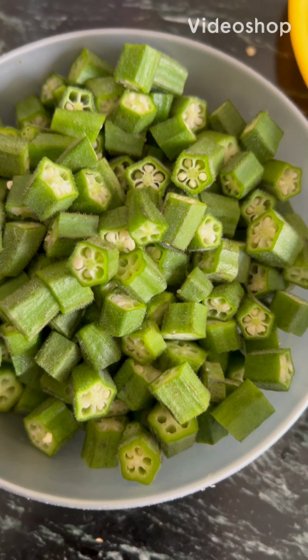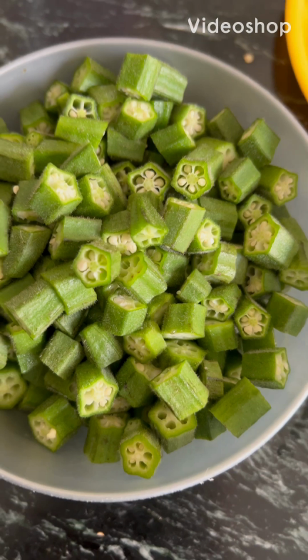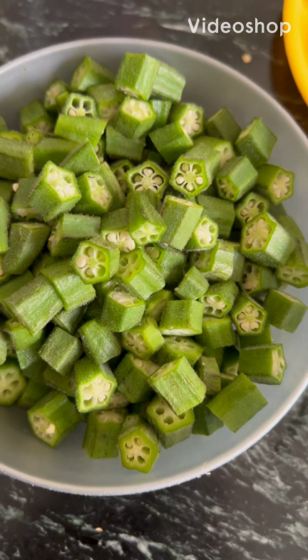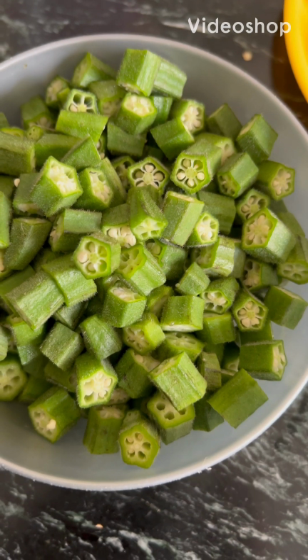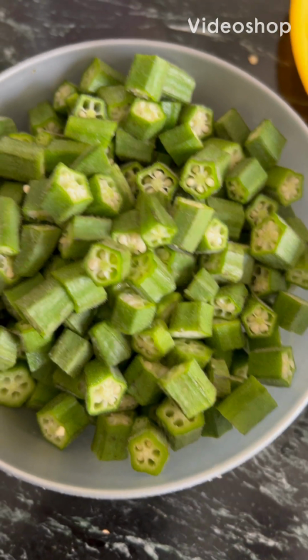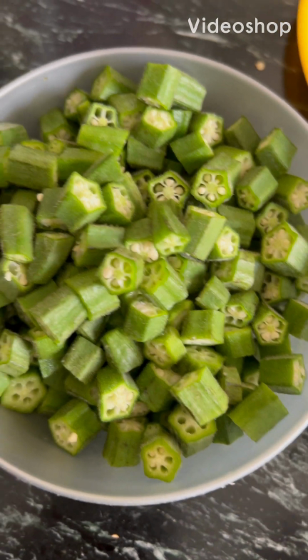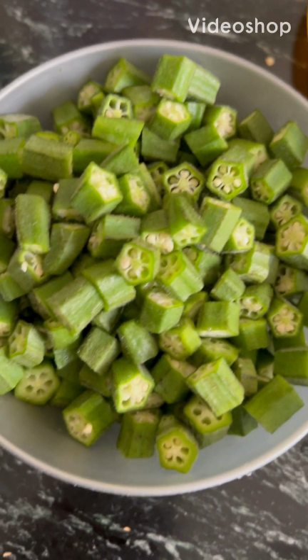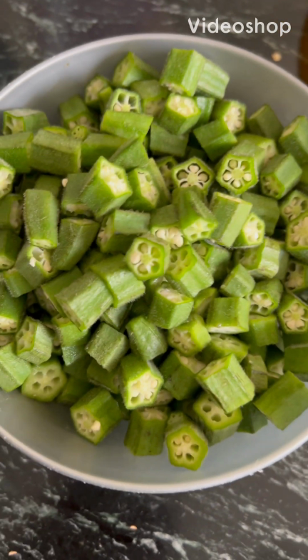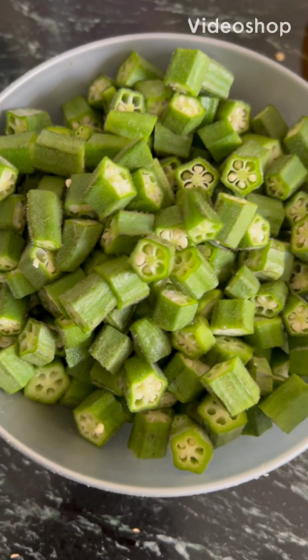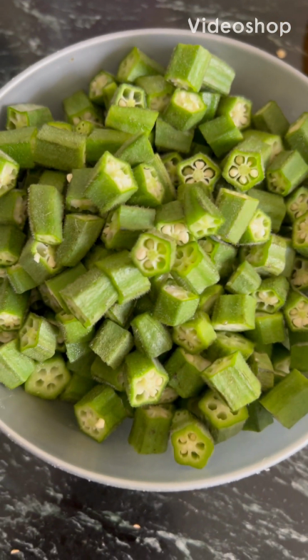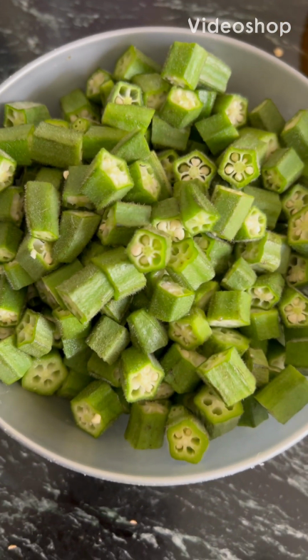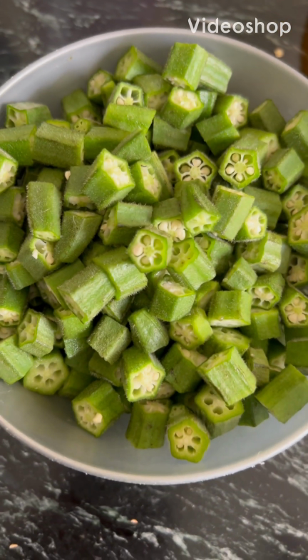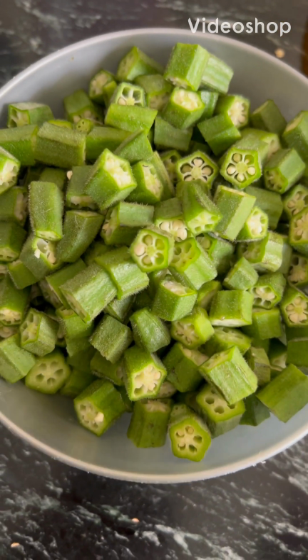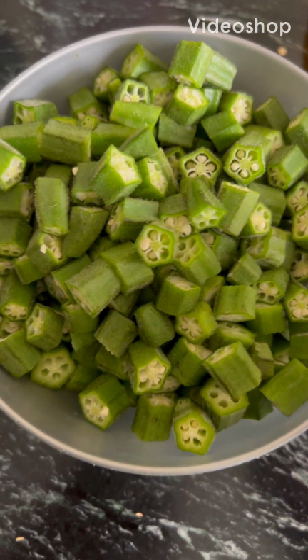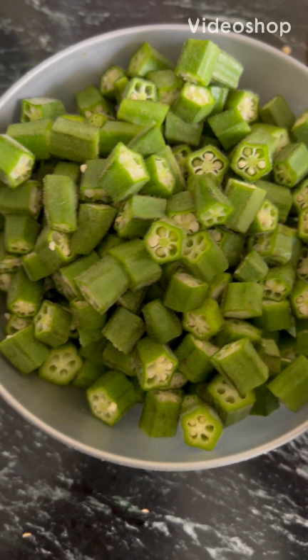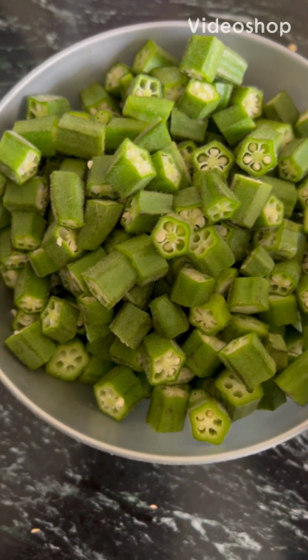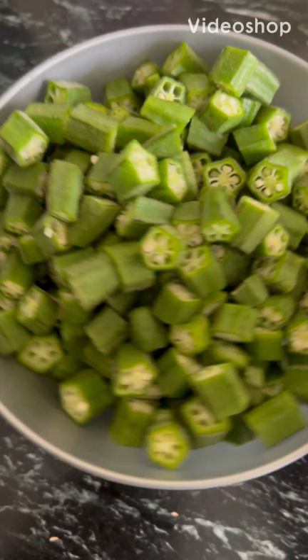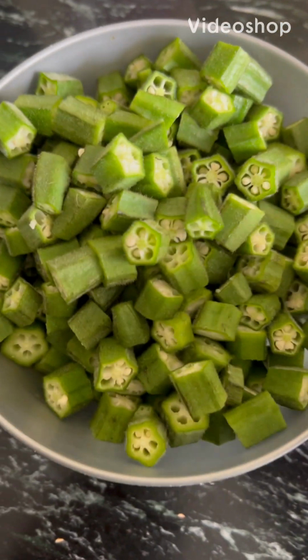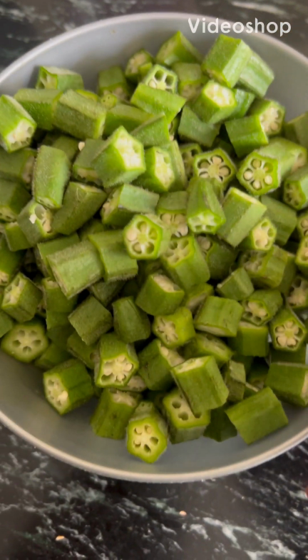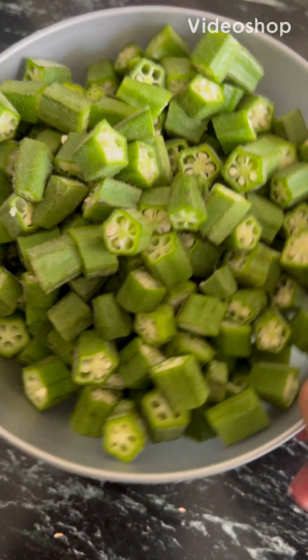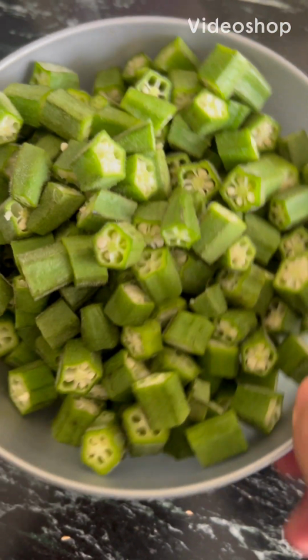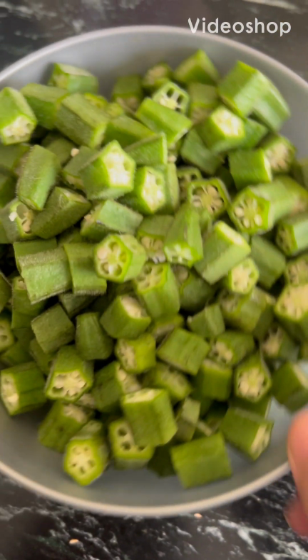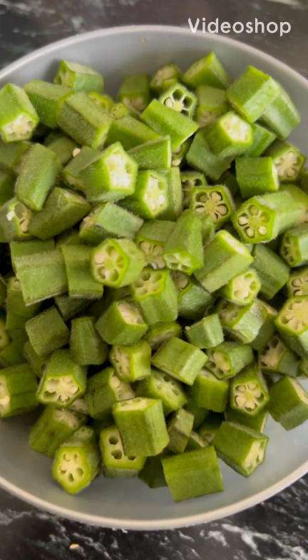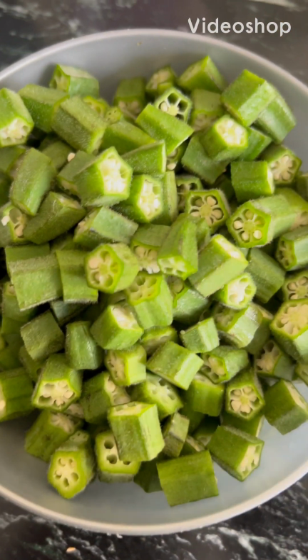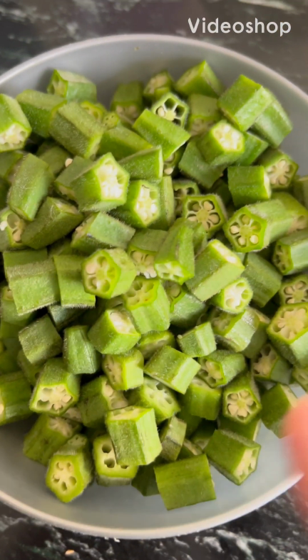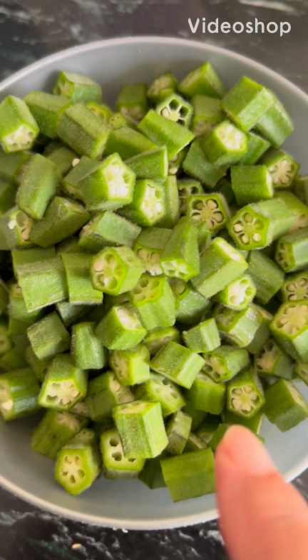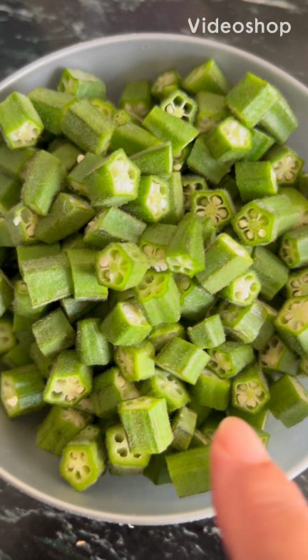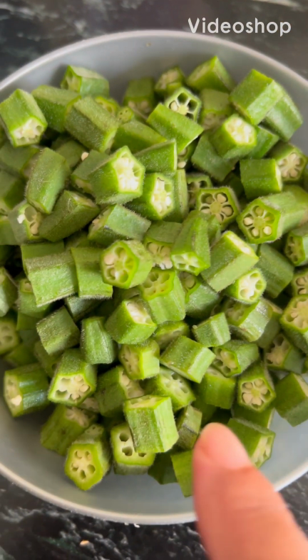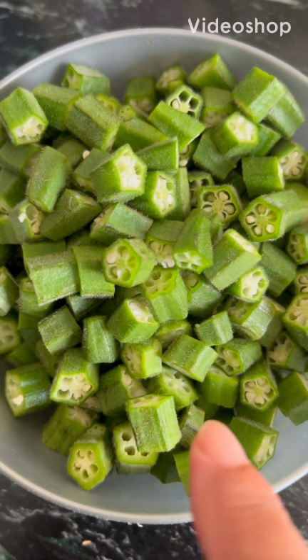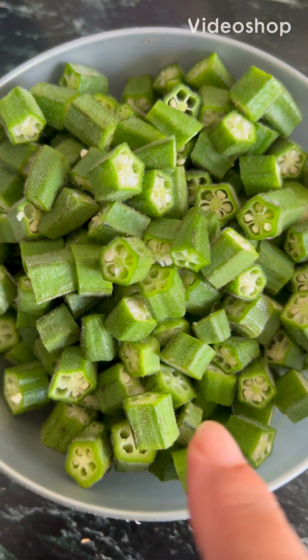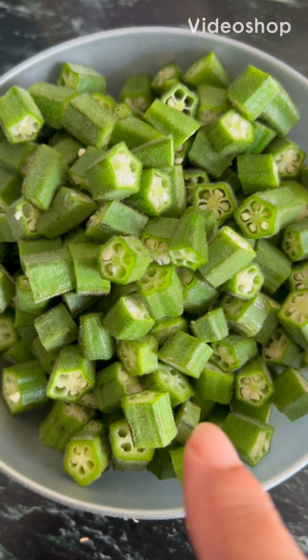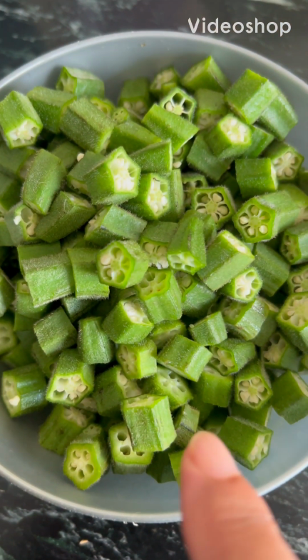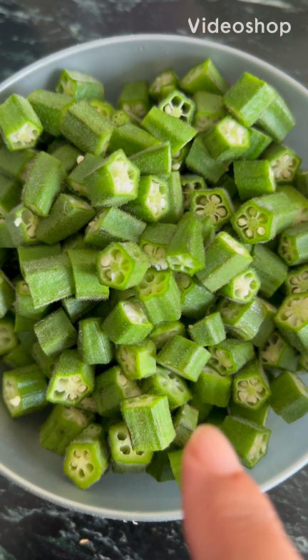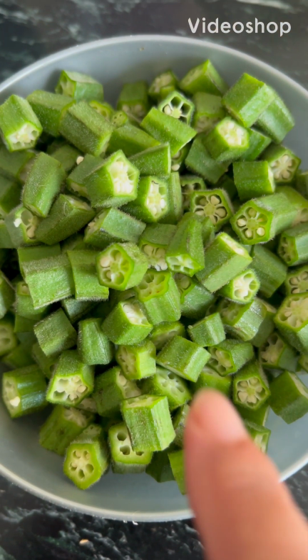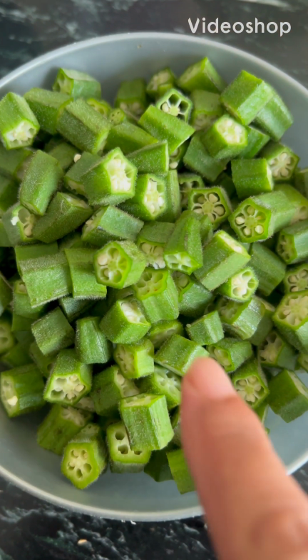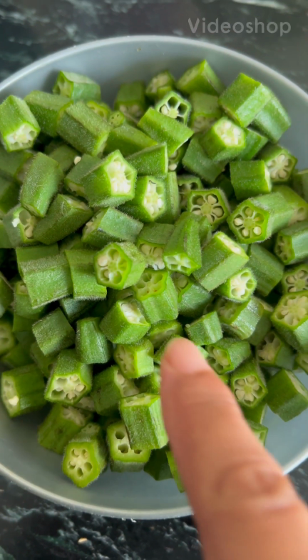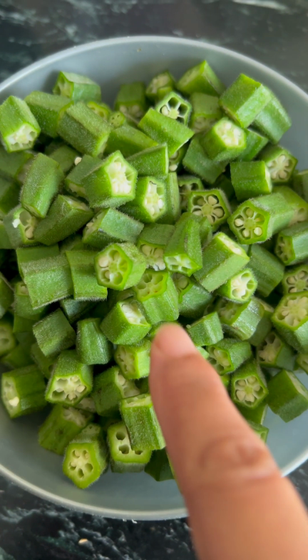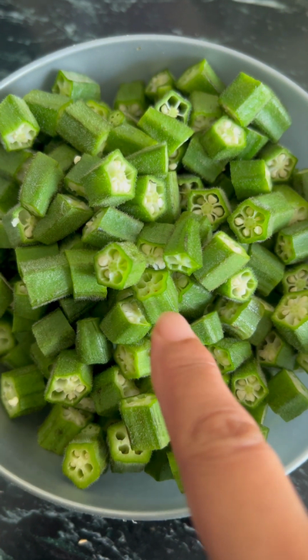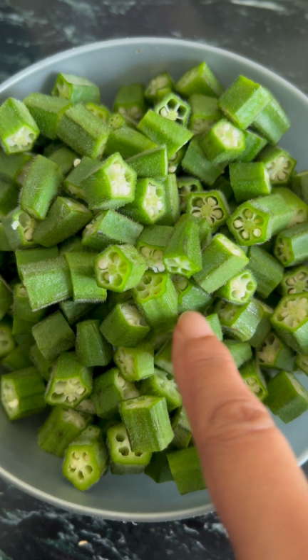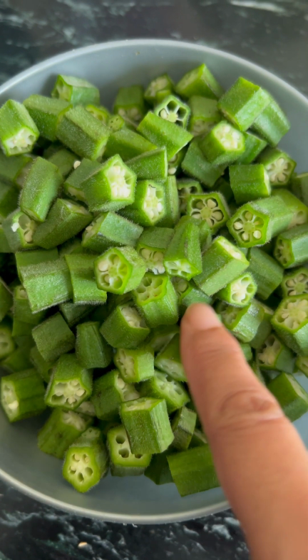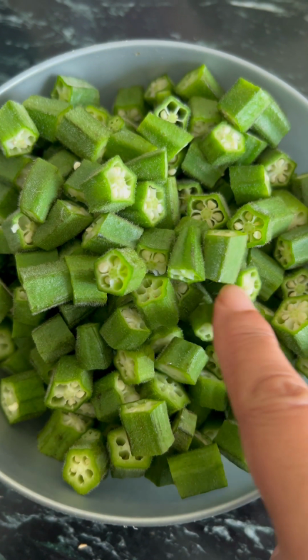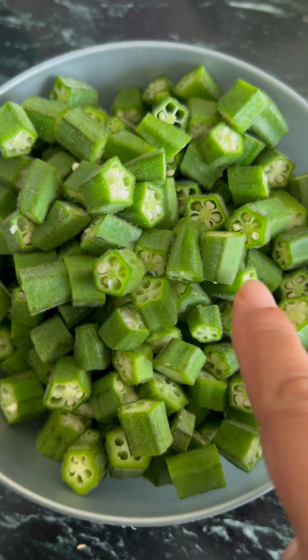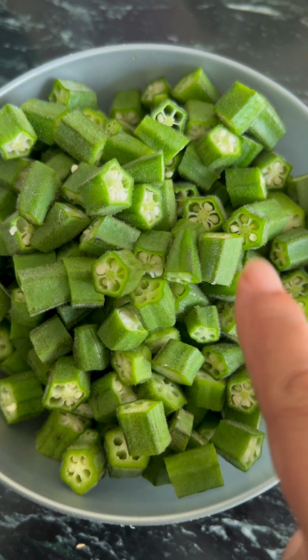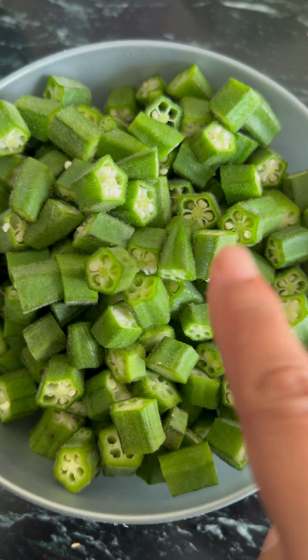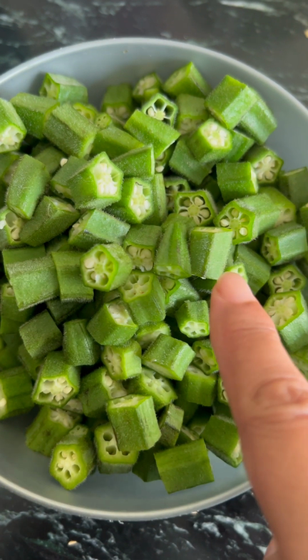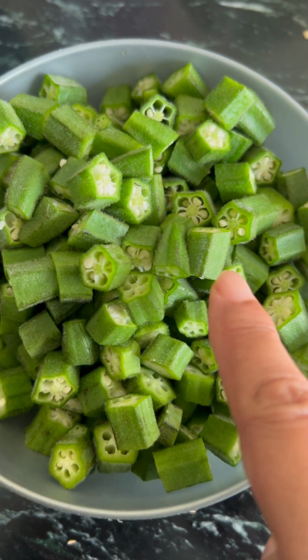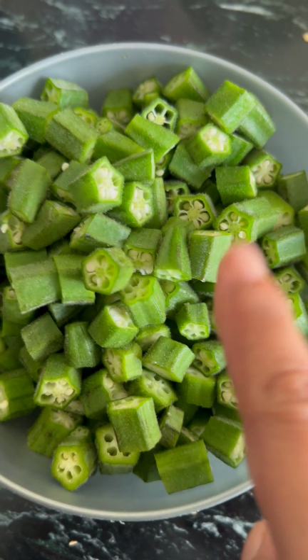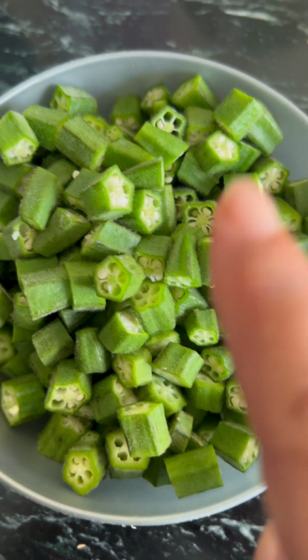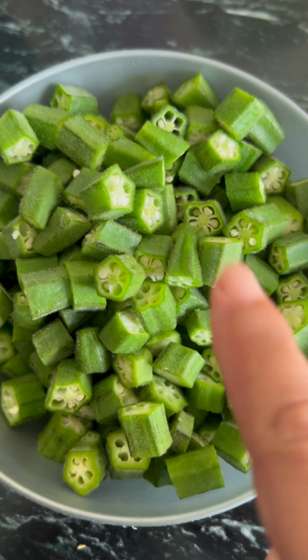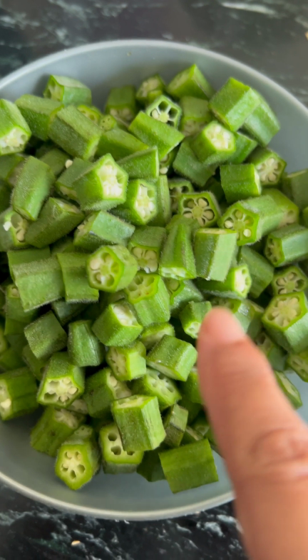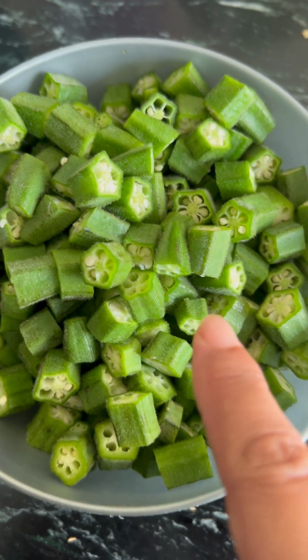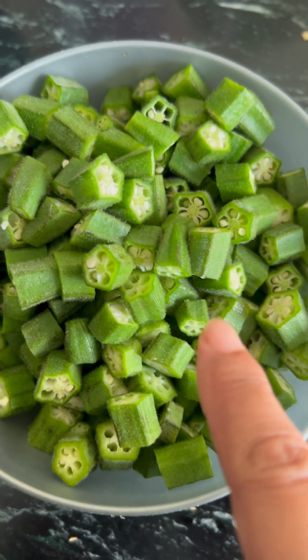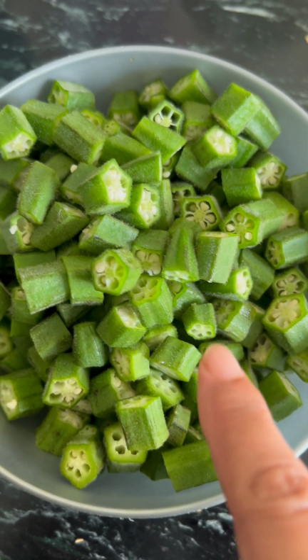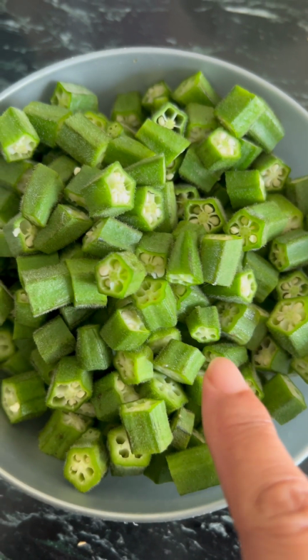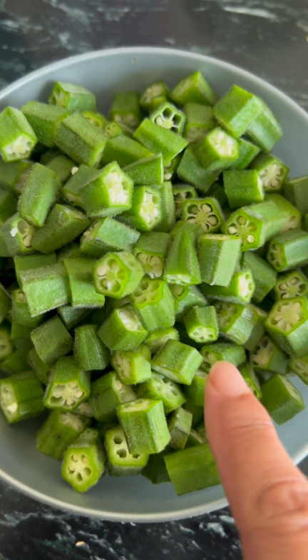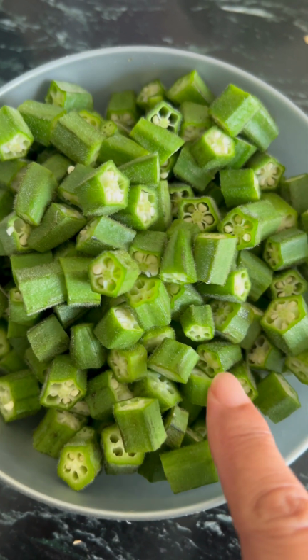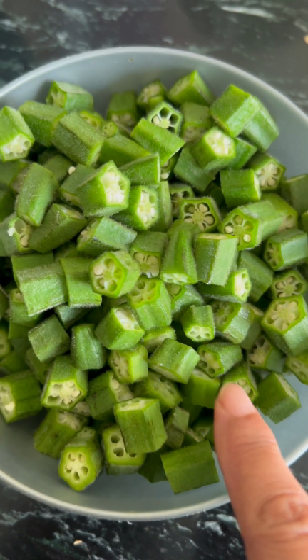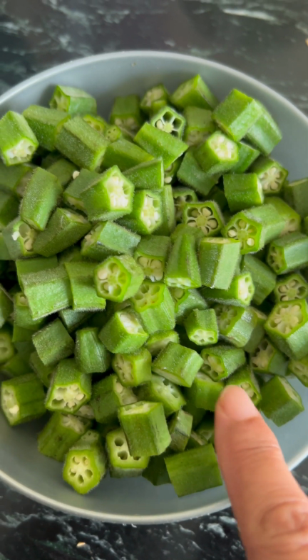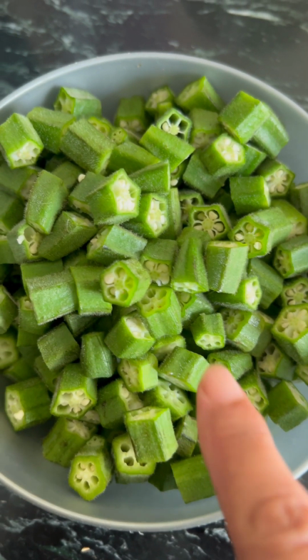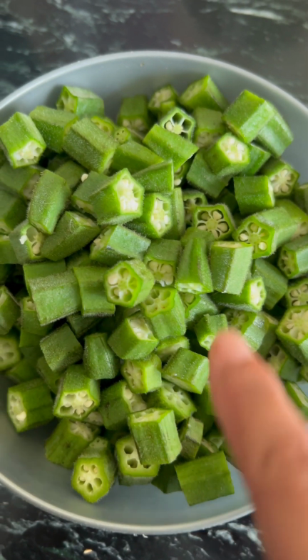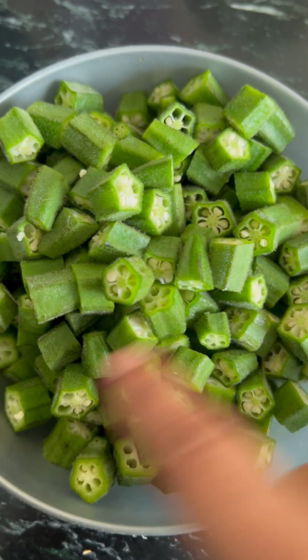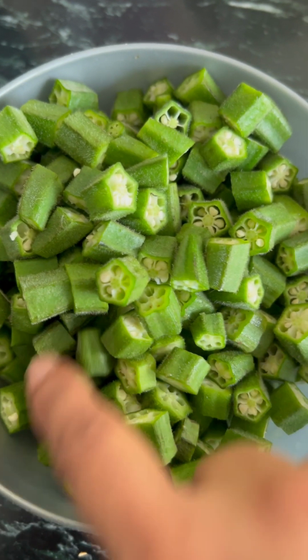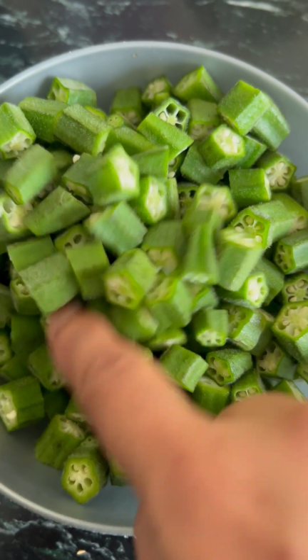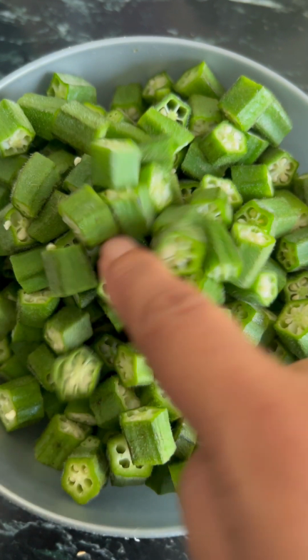Good morning everyone! Today we will be taking a little oil. This is the oil and the oil. It is very good.